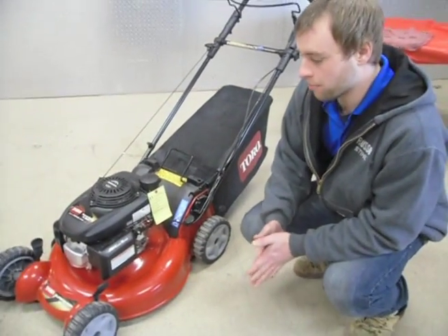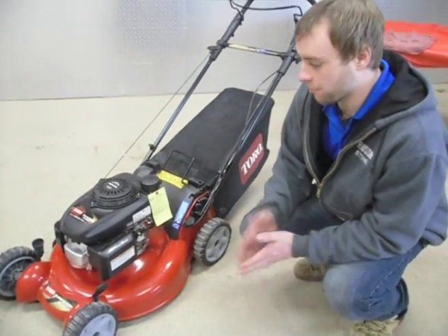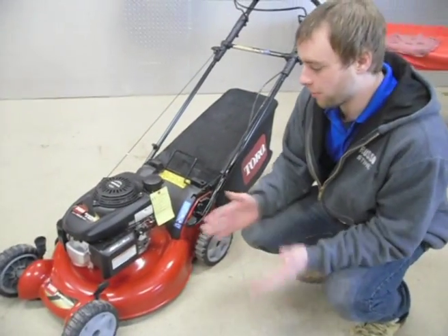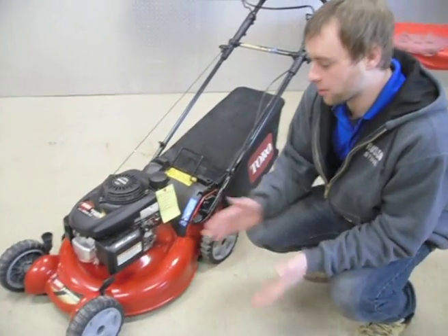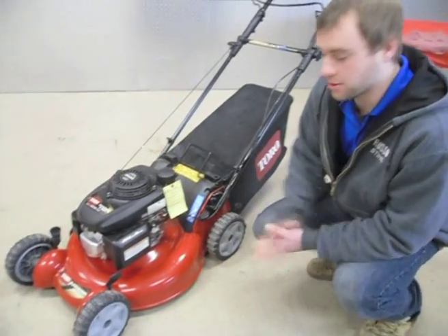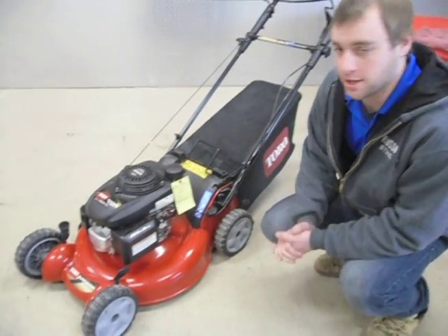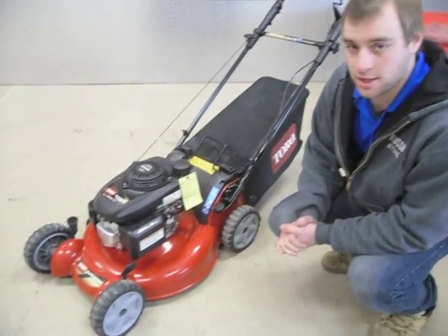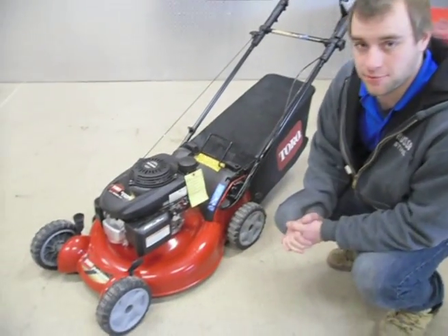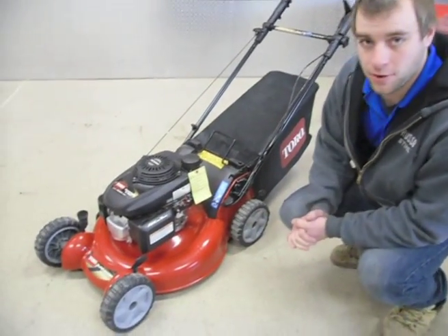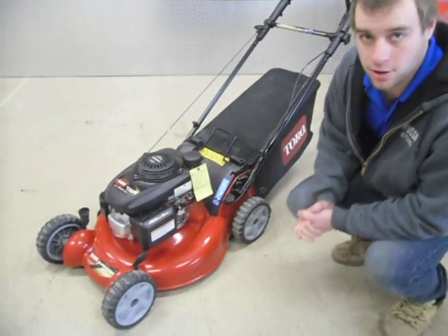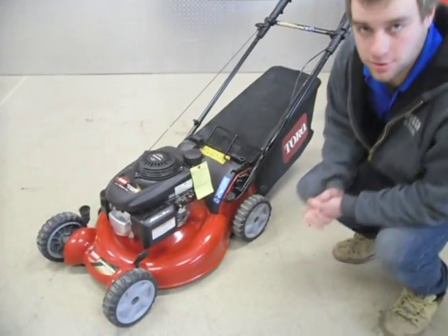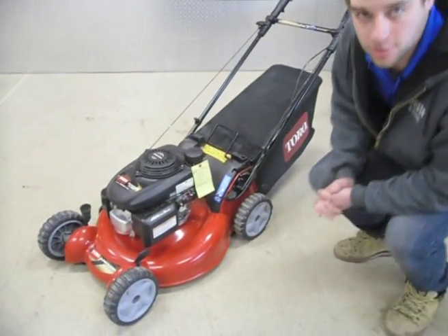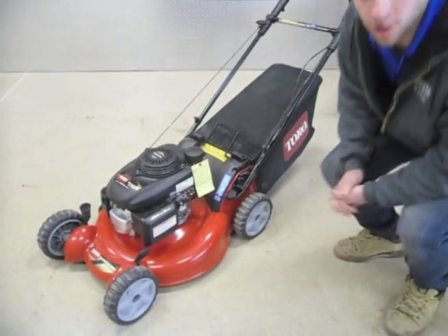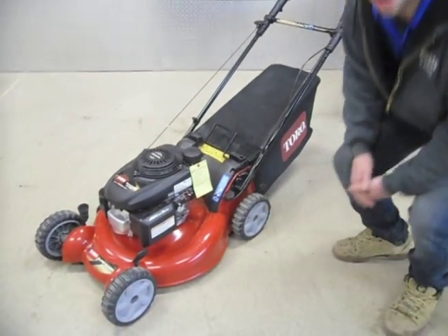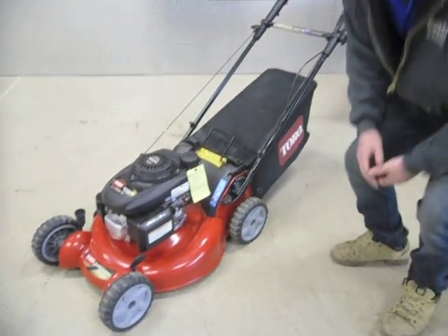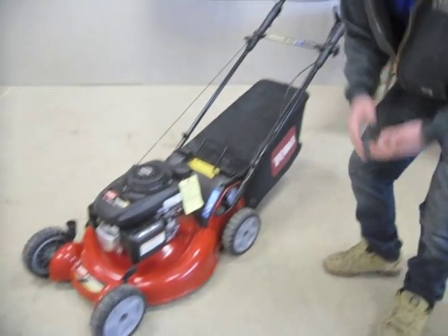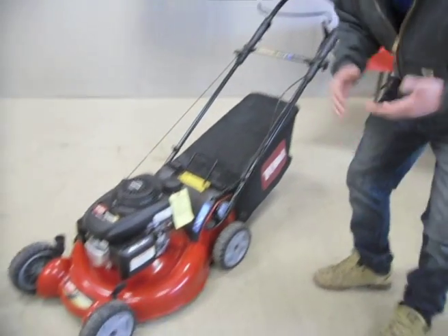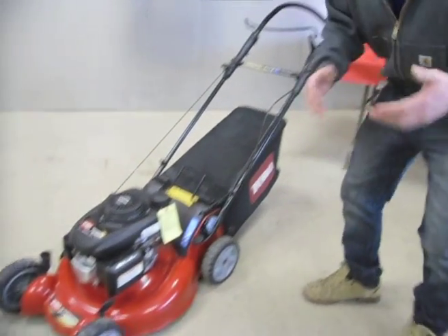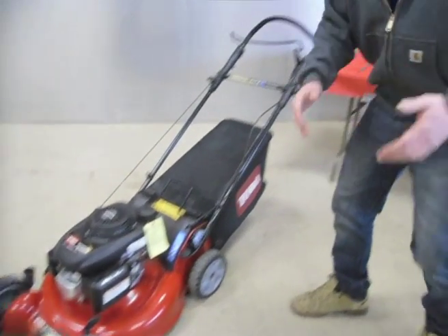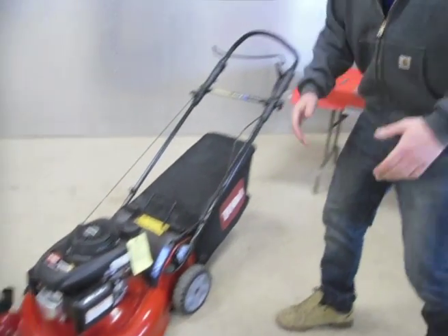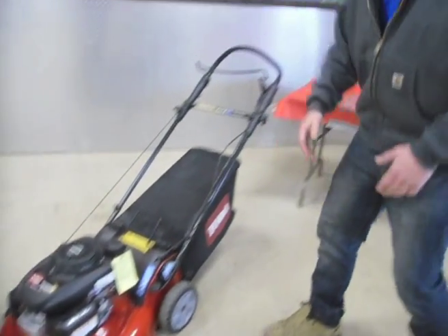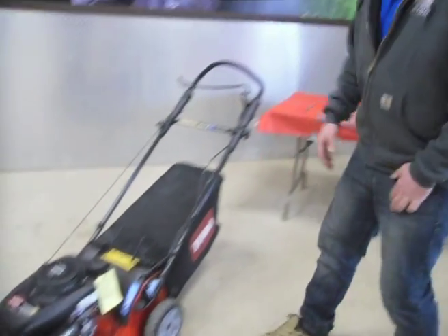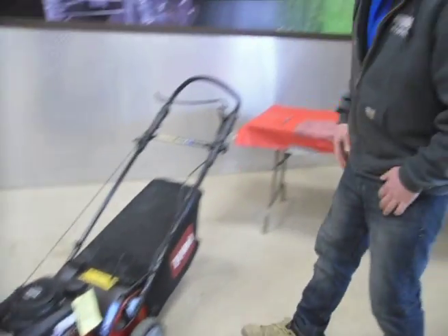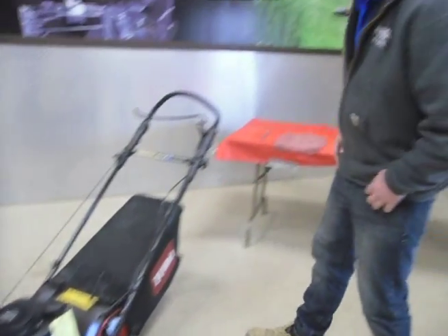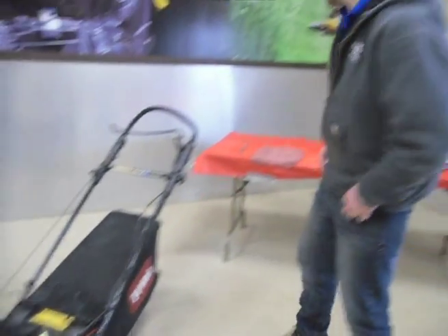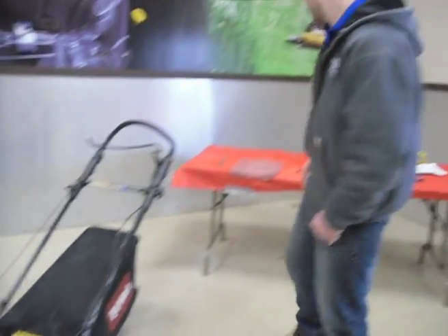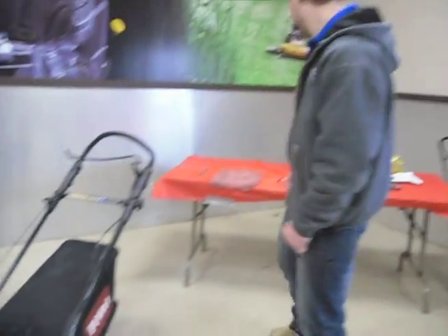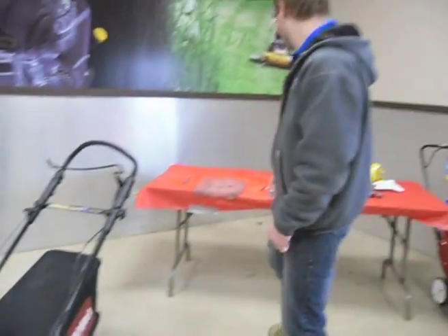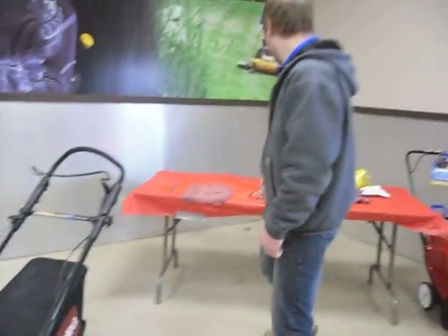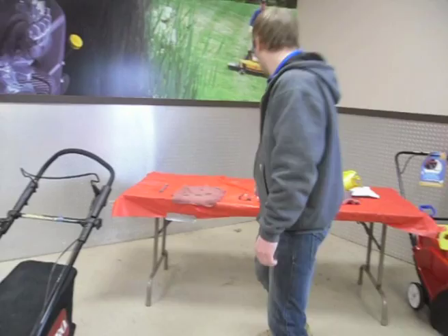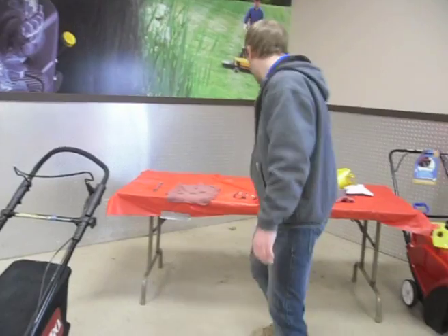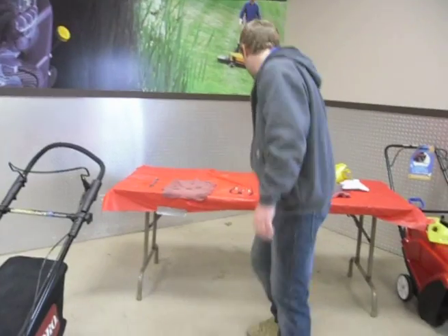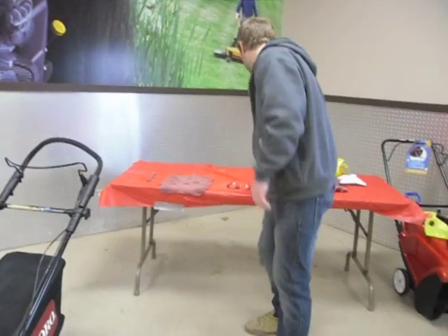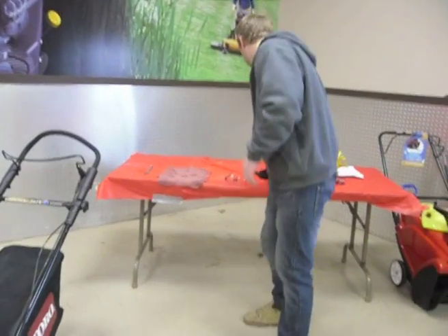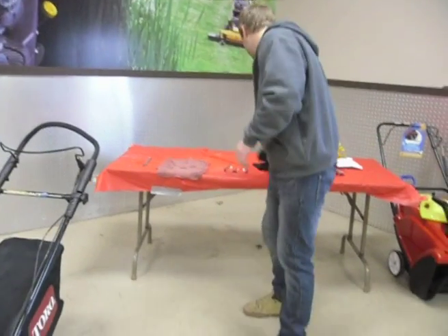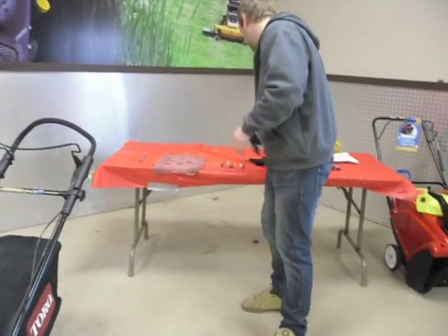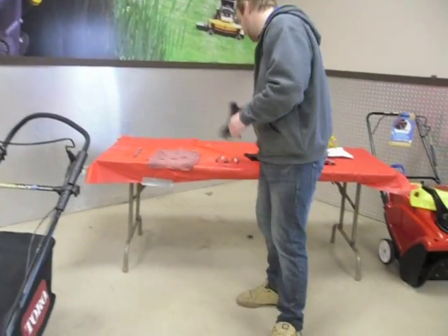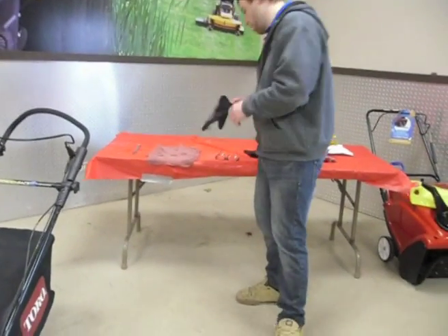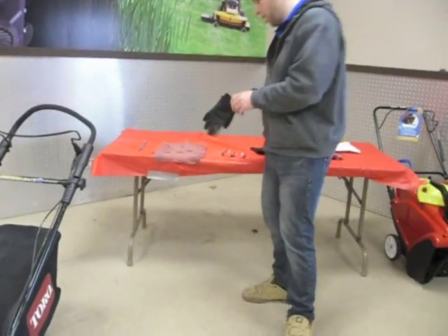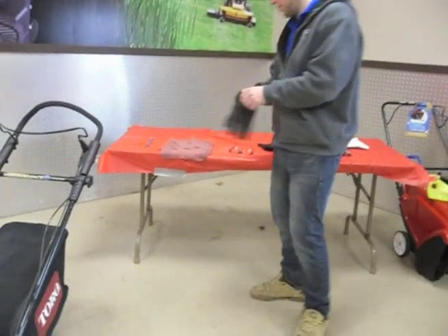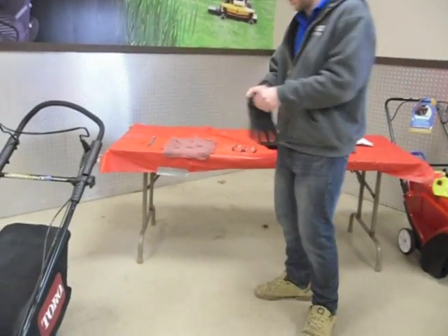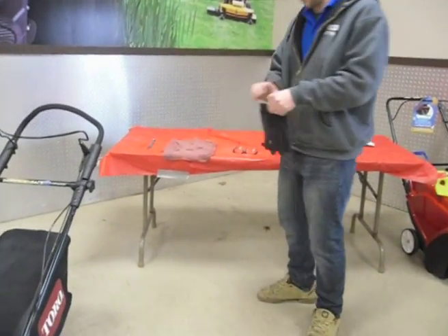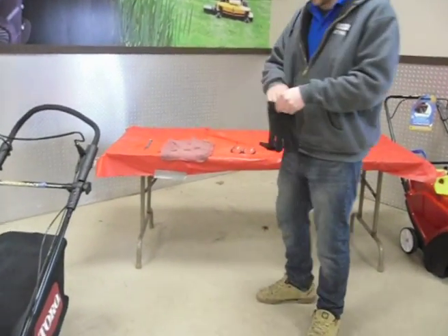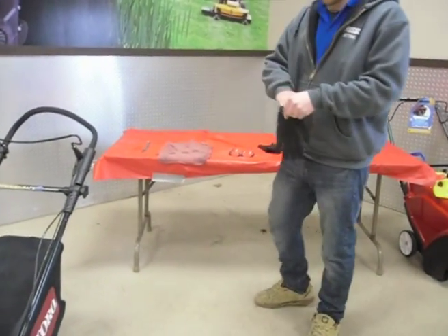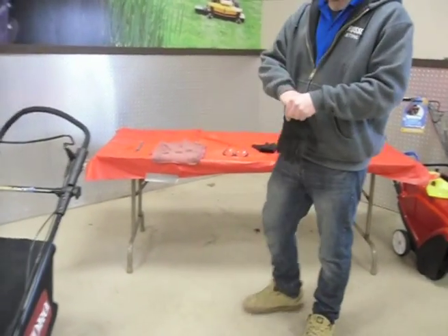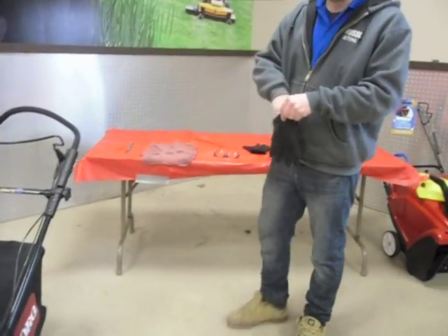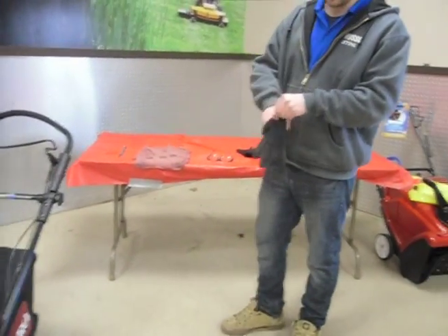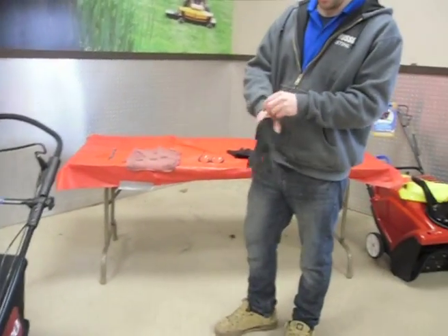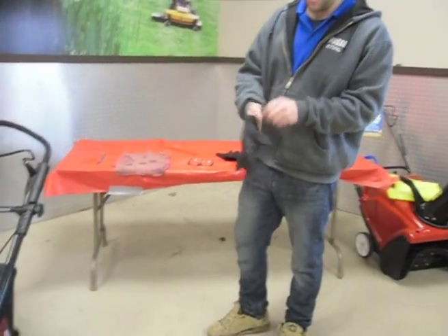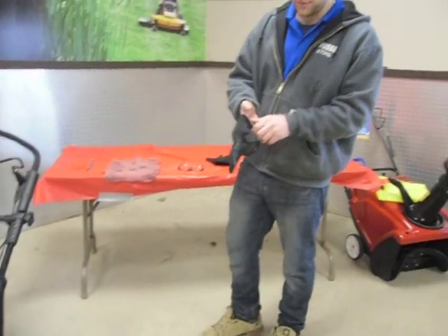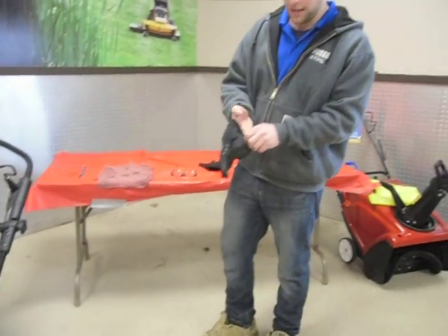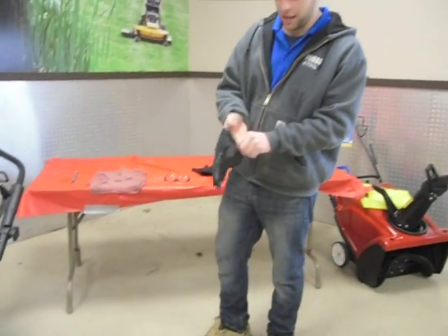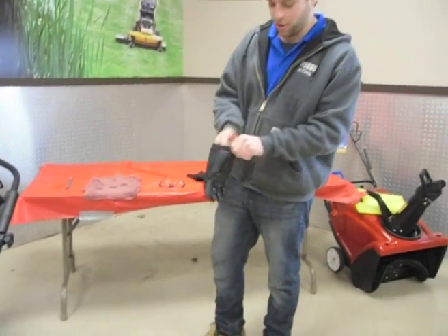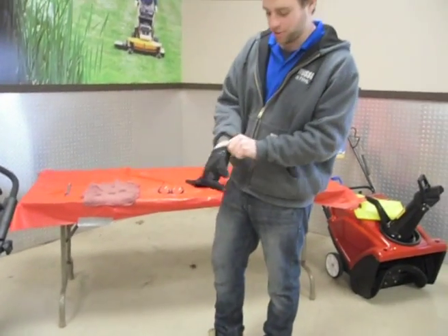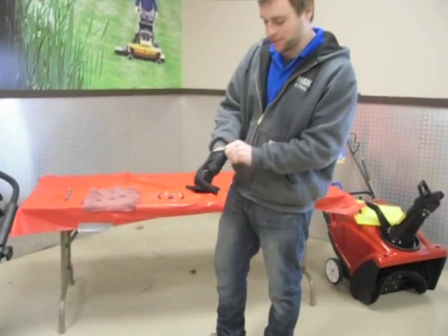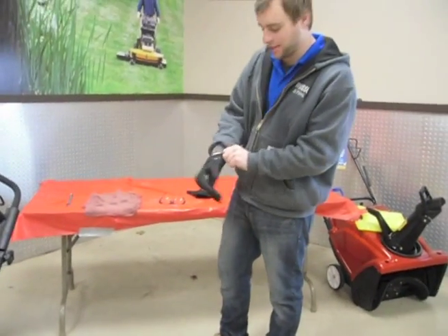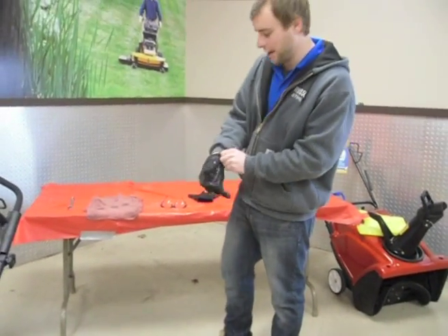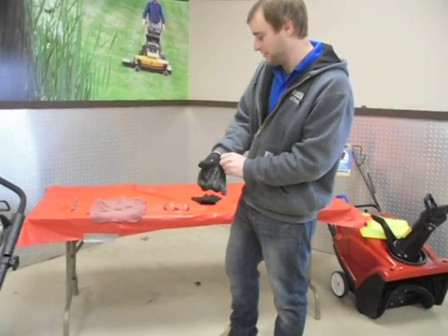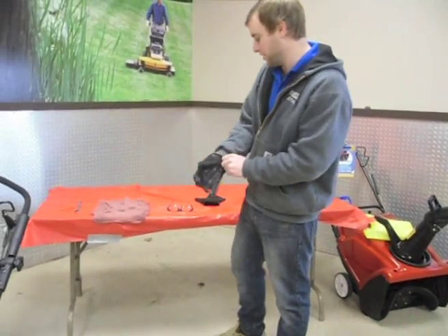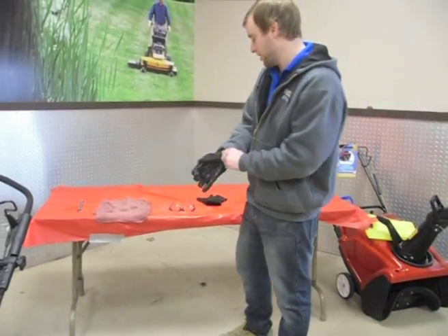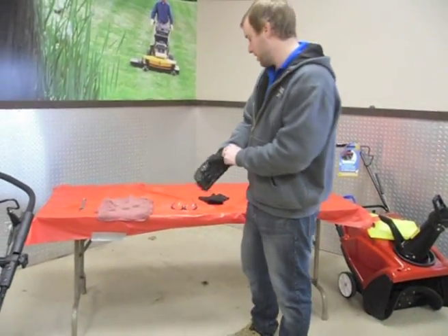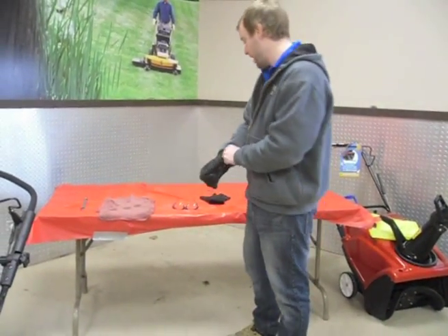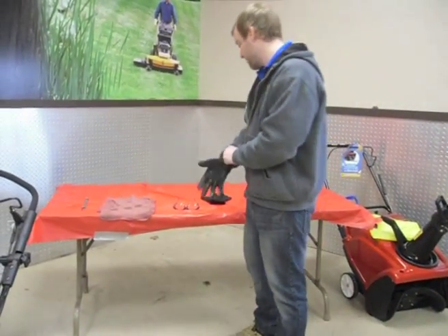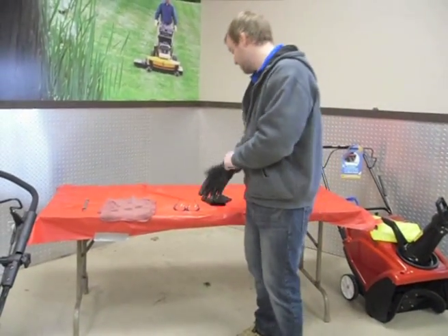First things first is always safety. Before this lesson we always wear our gloves and our safety glasses.